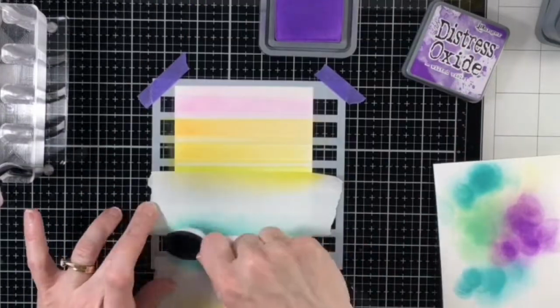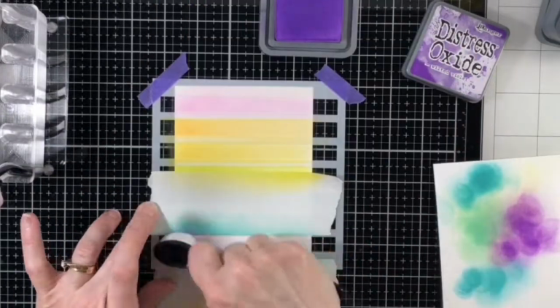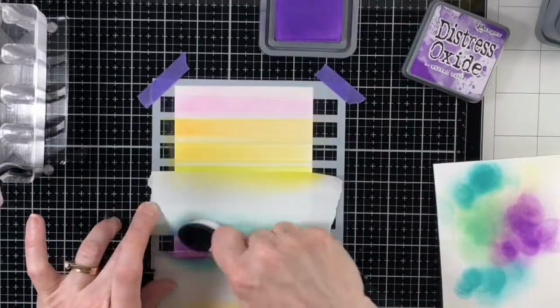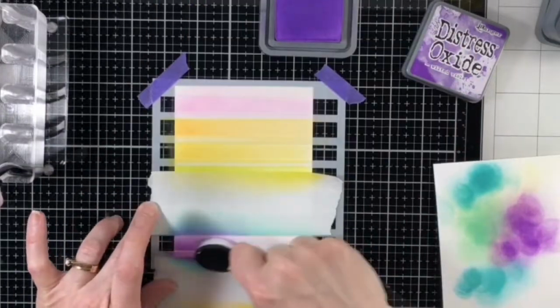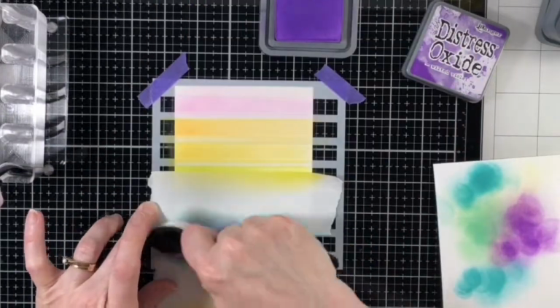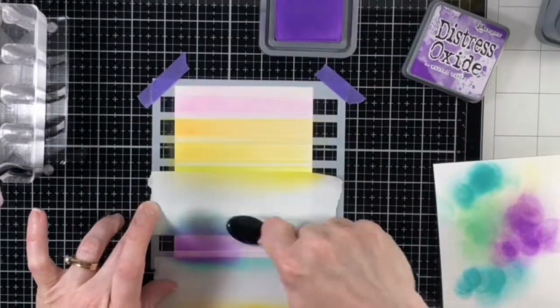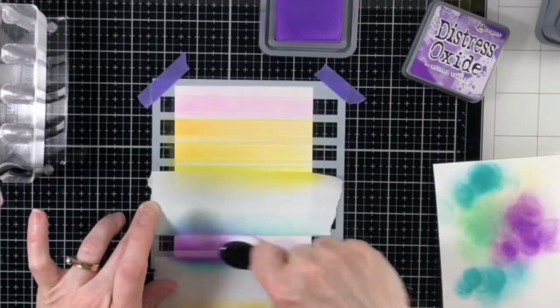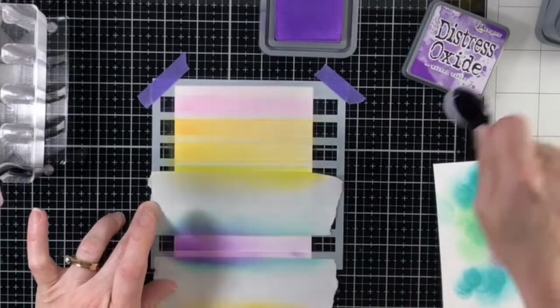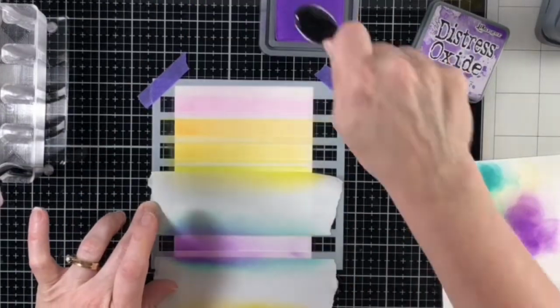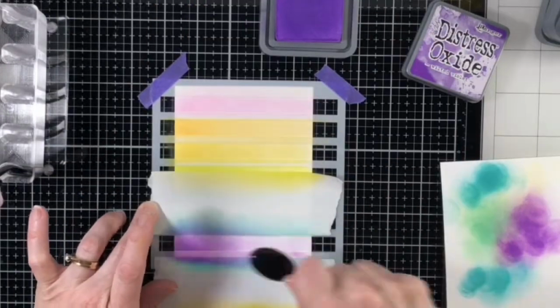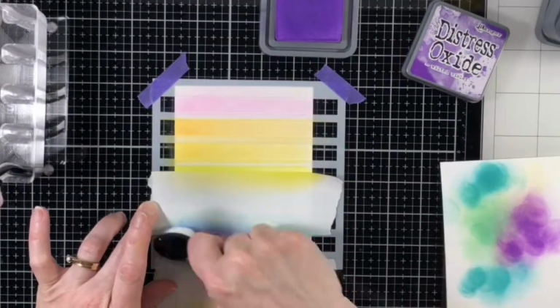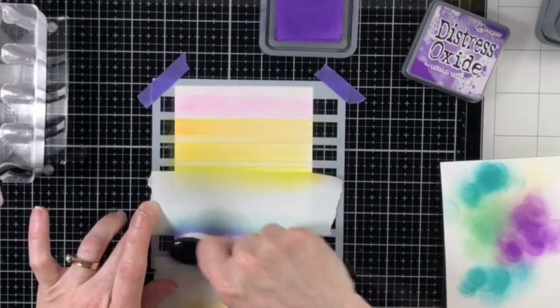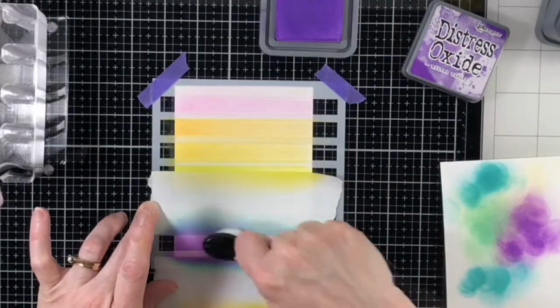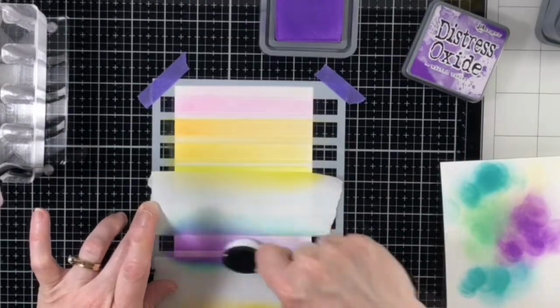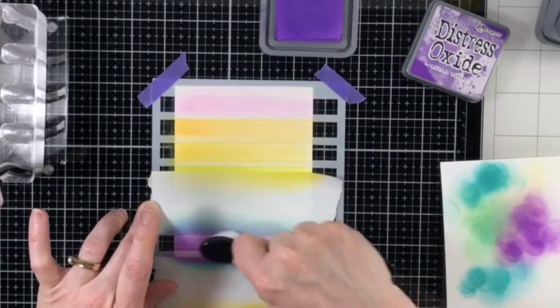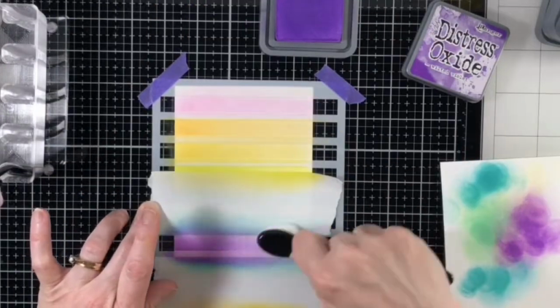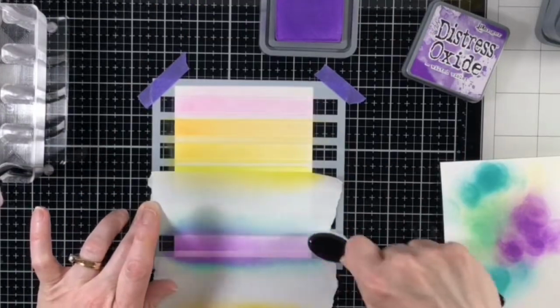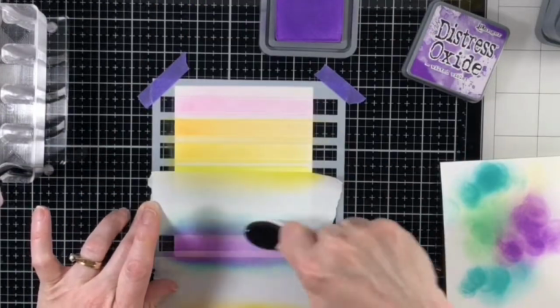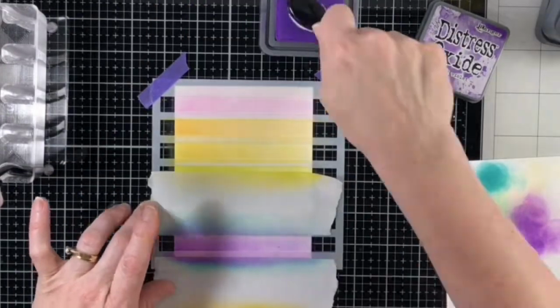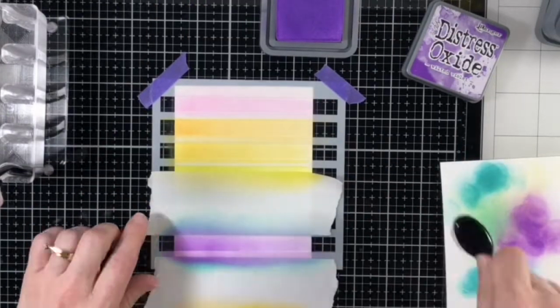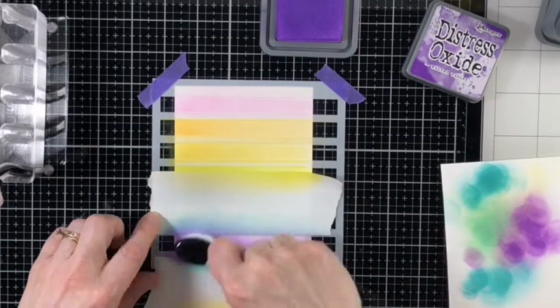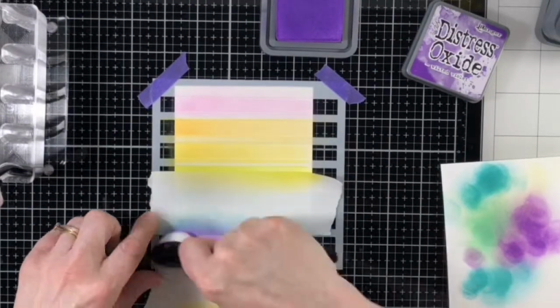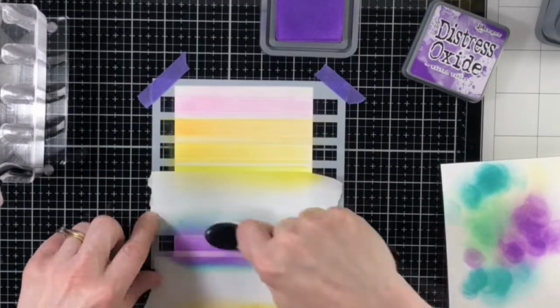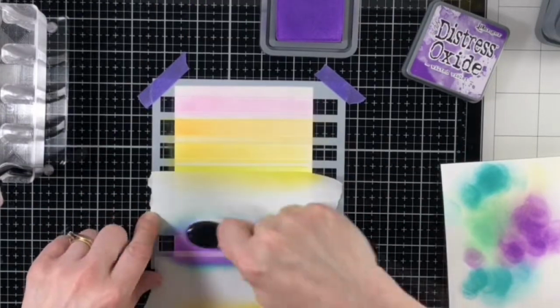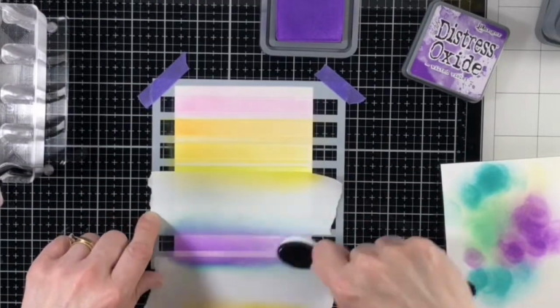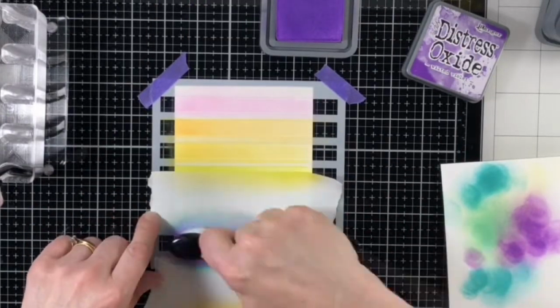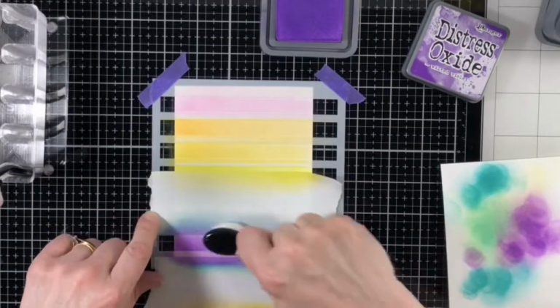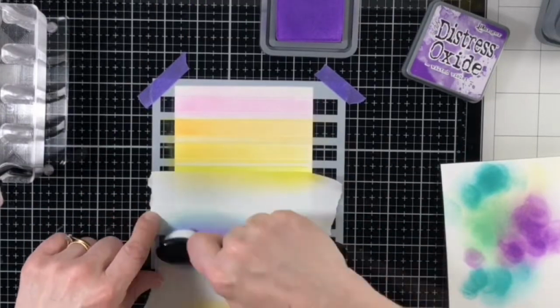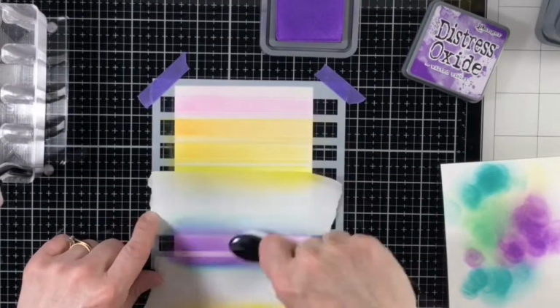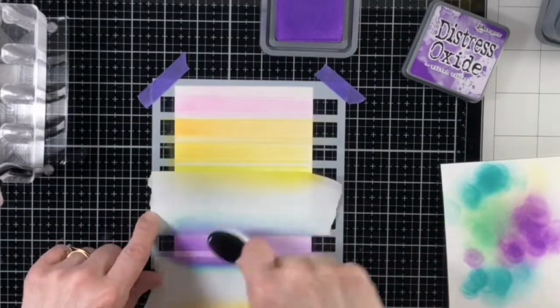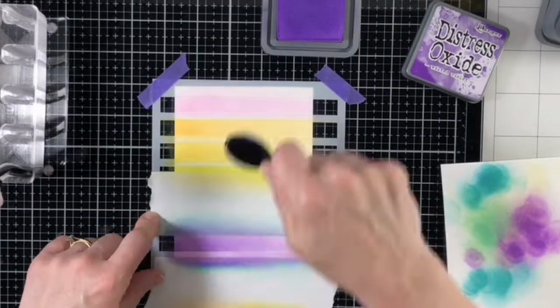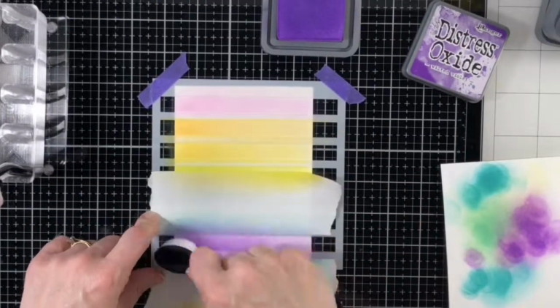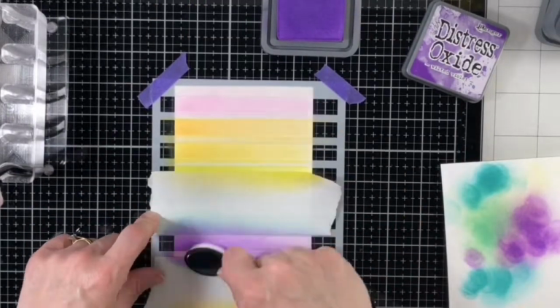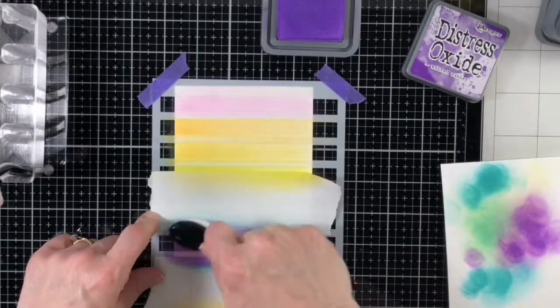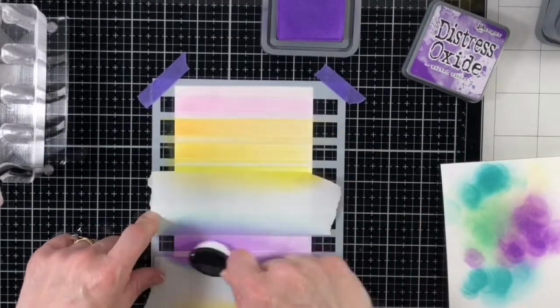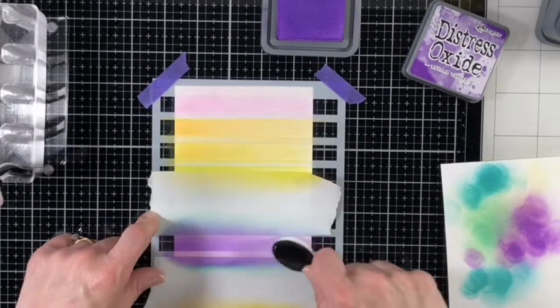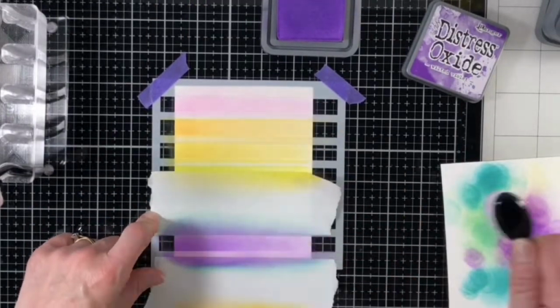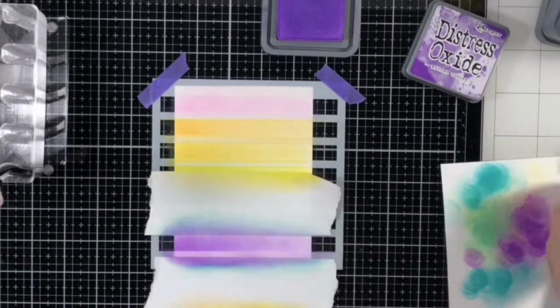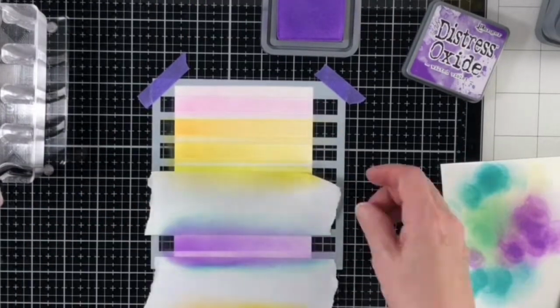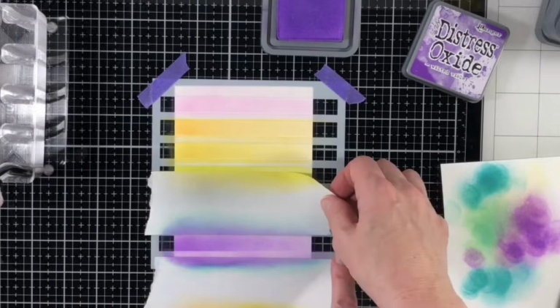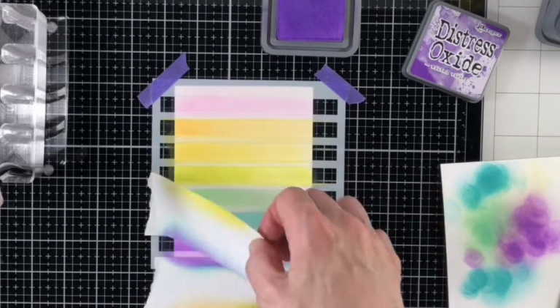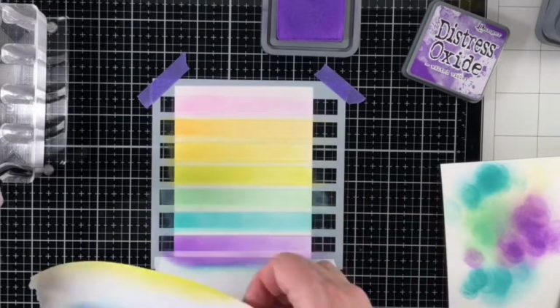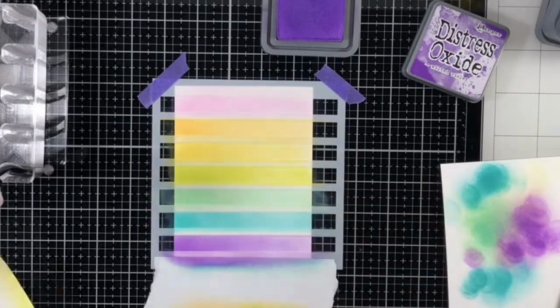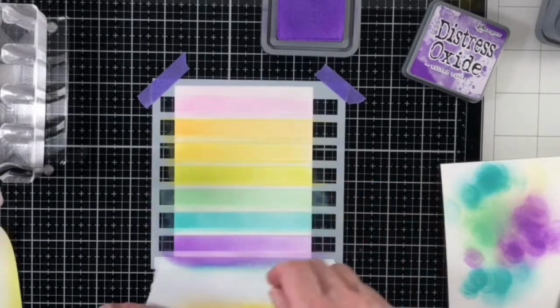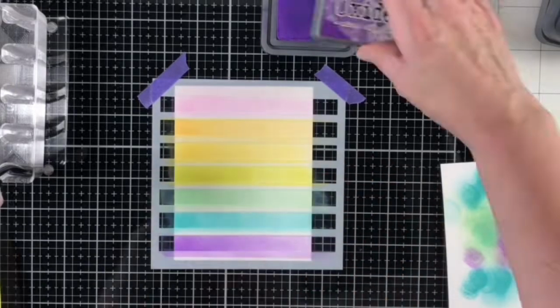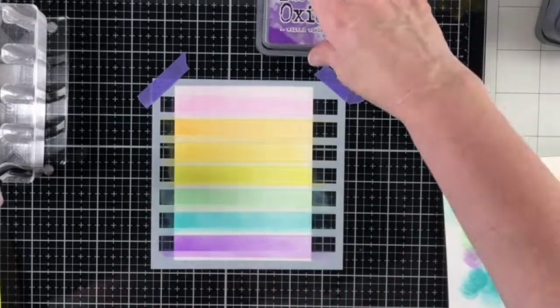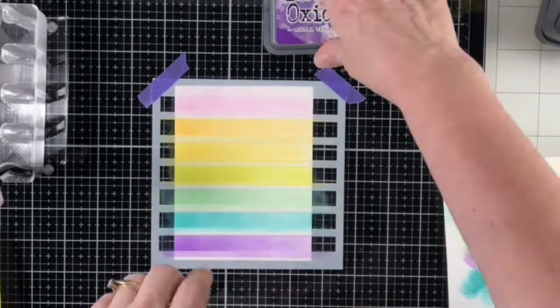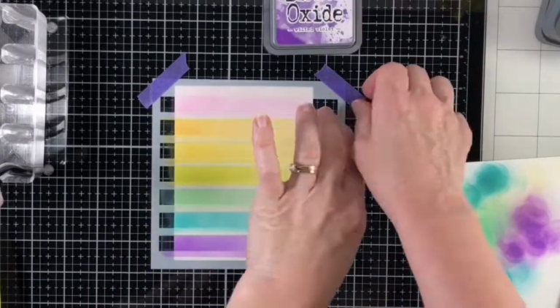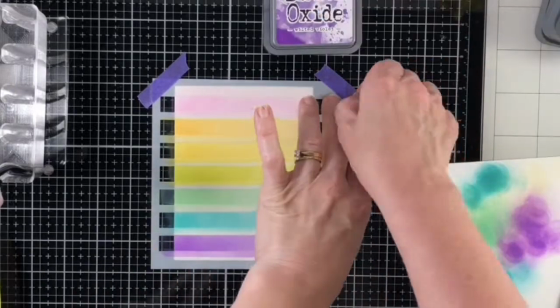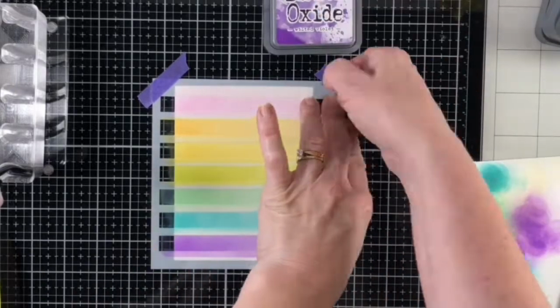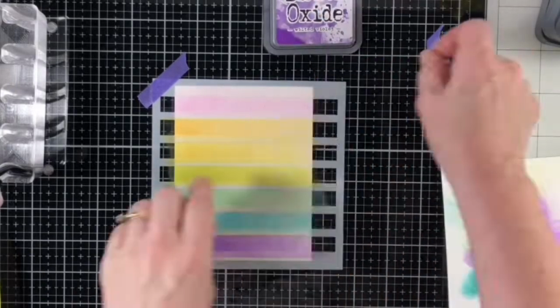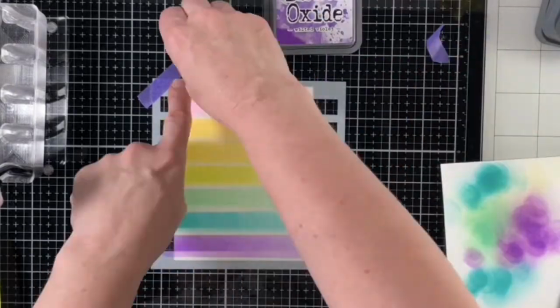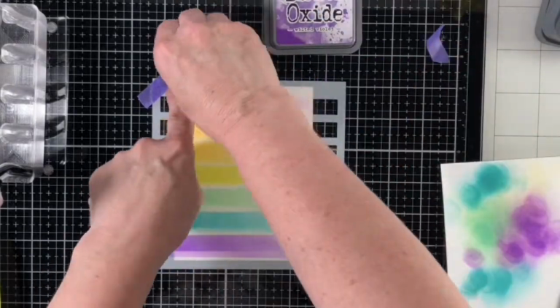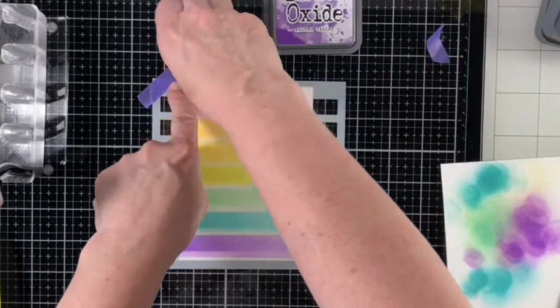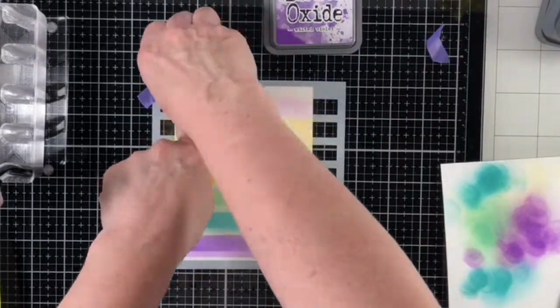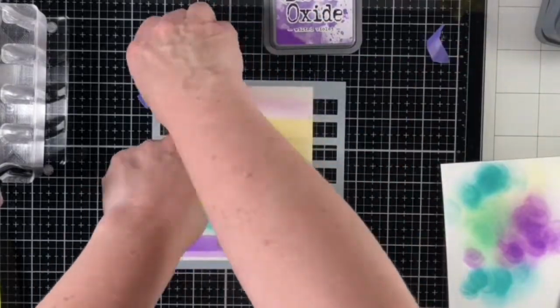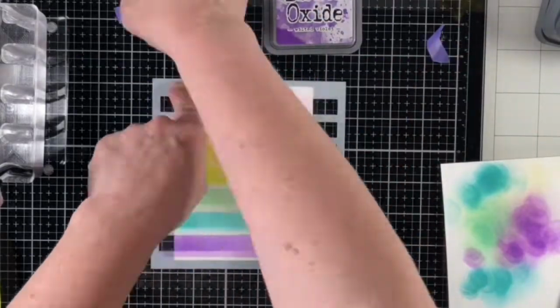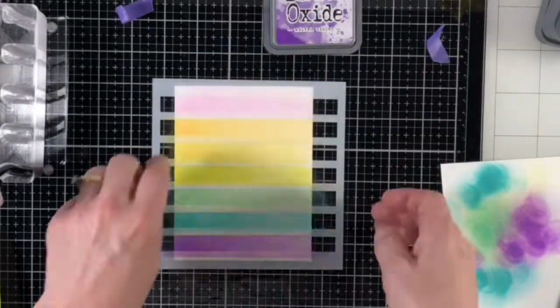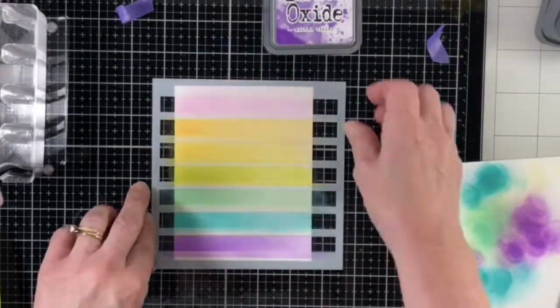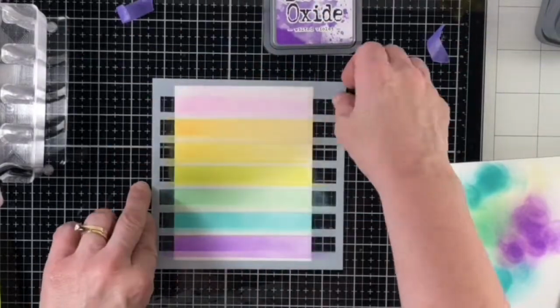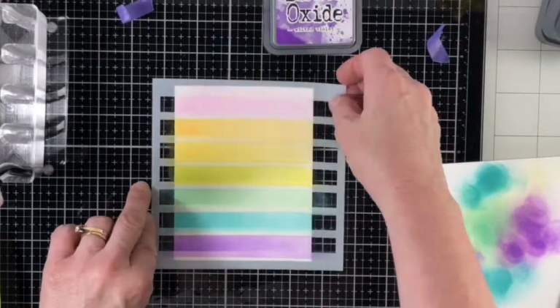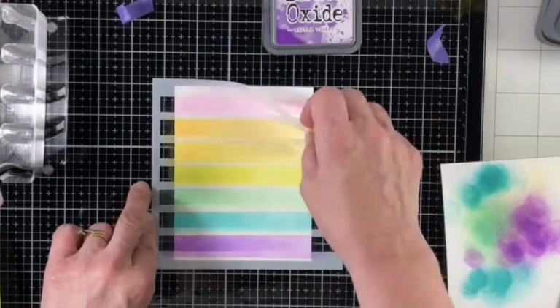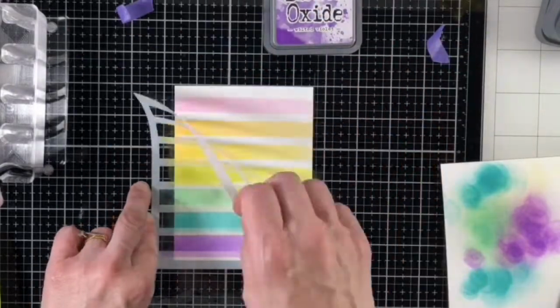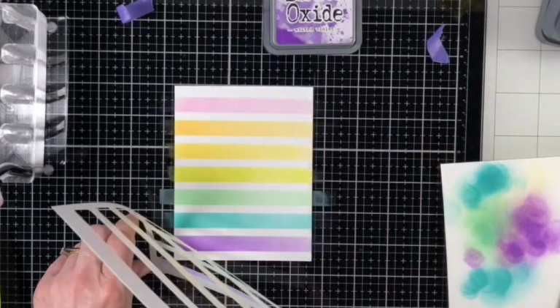At this point it looks like a bit of a hot mess, but once I've removed the stencil it reveals a fabulous rainbow background.